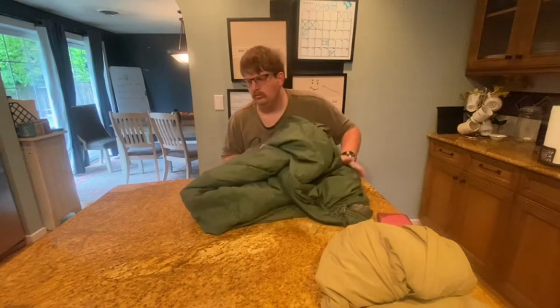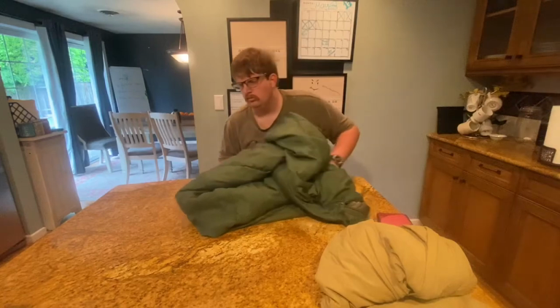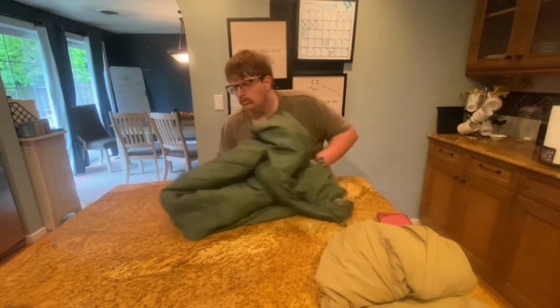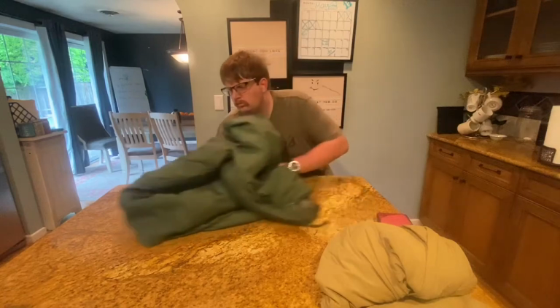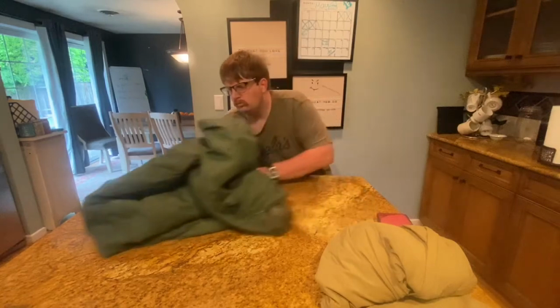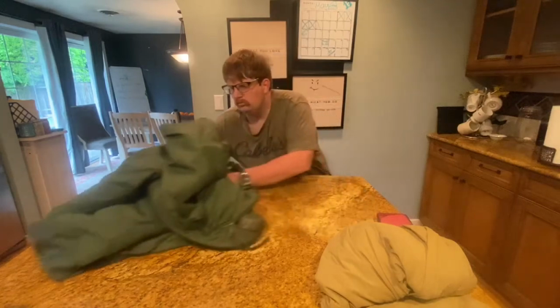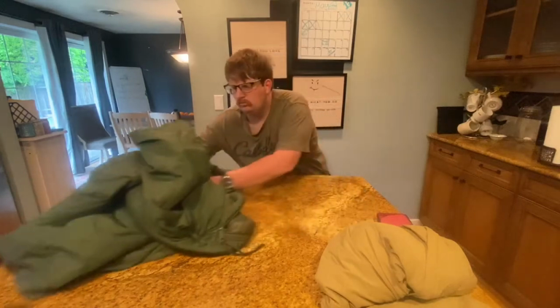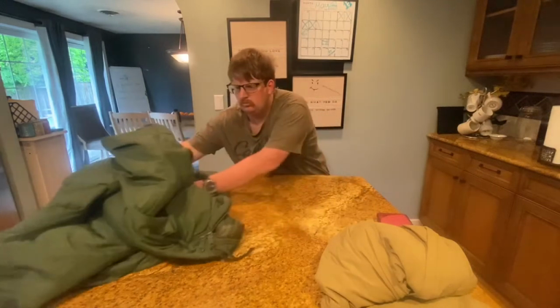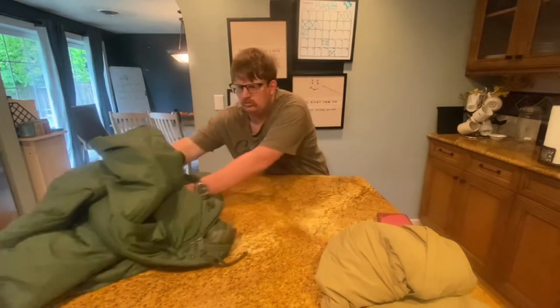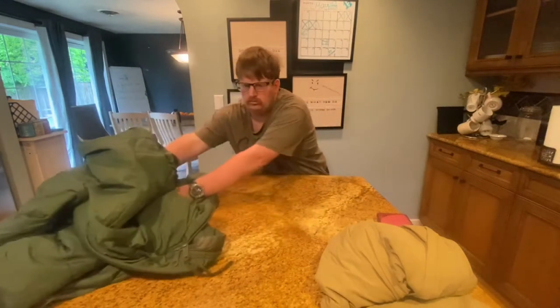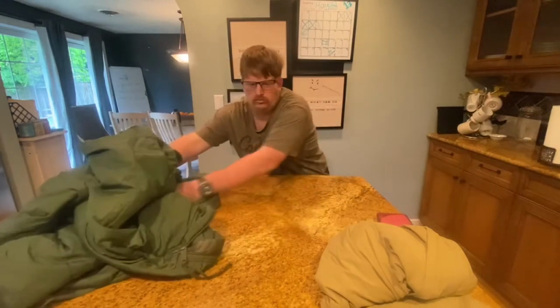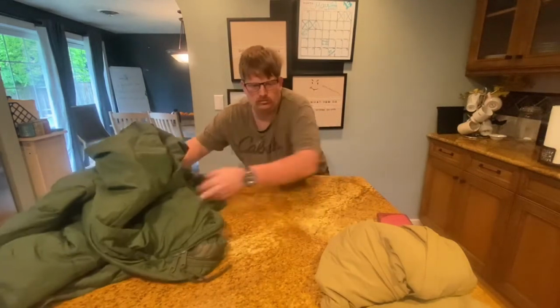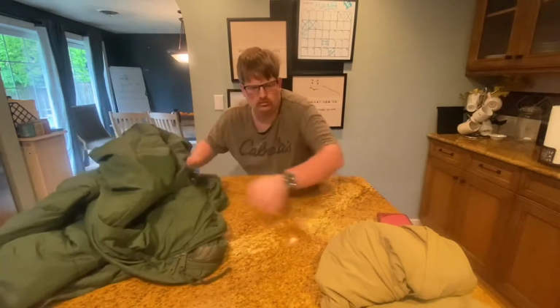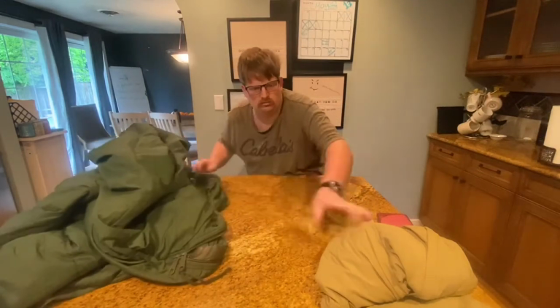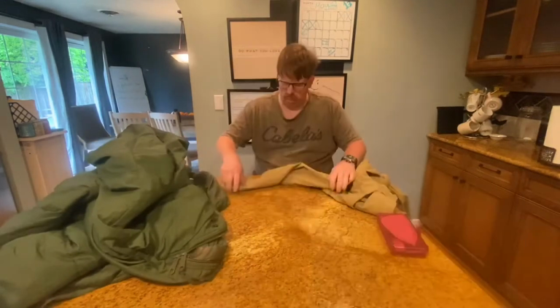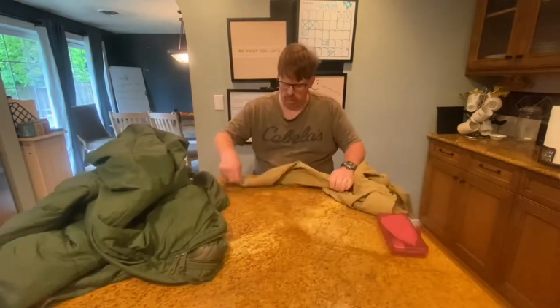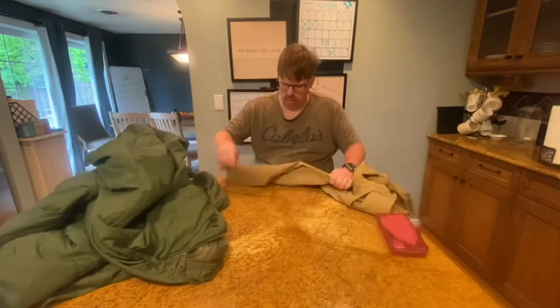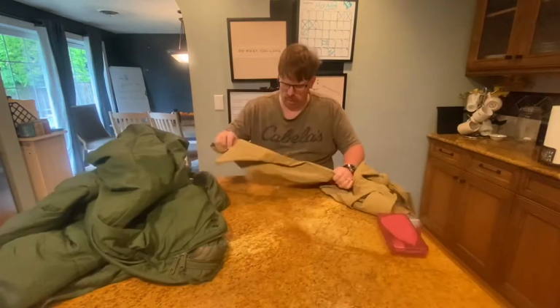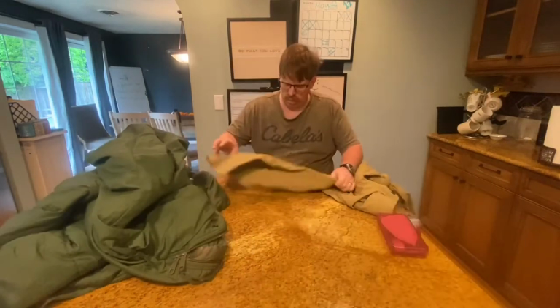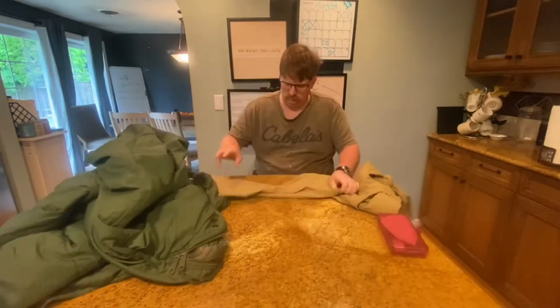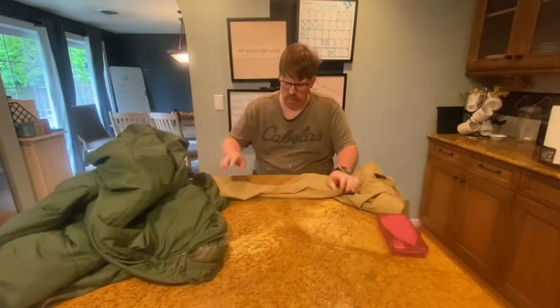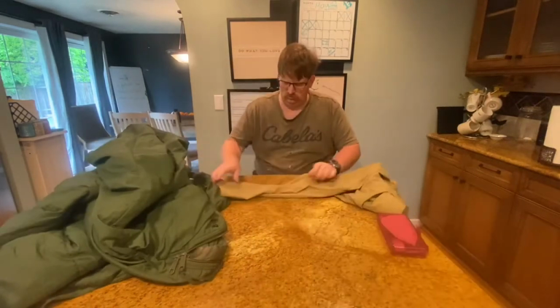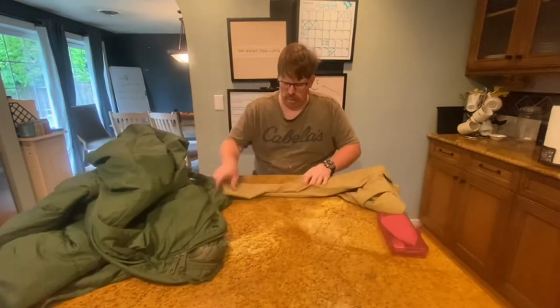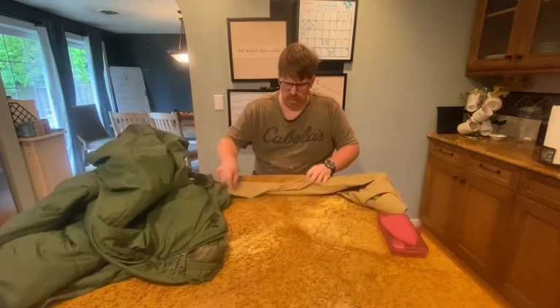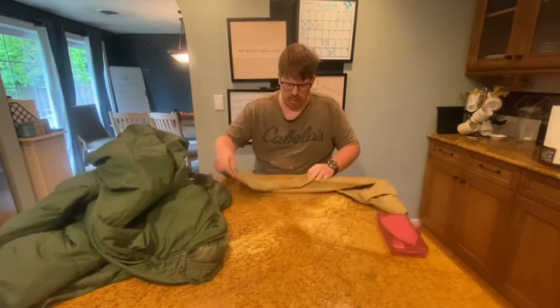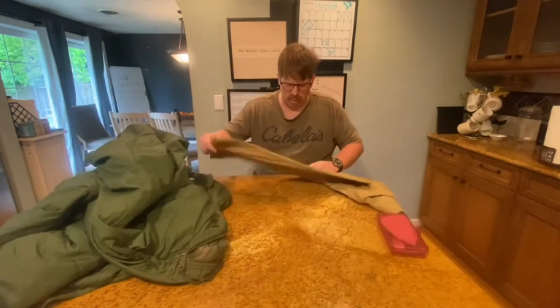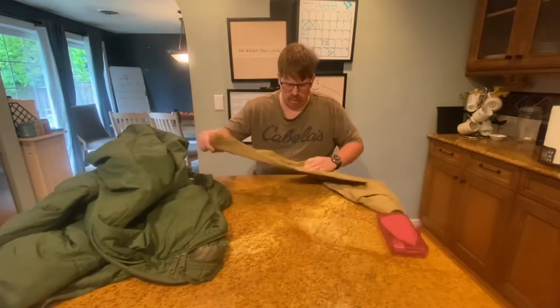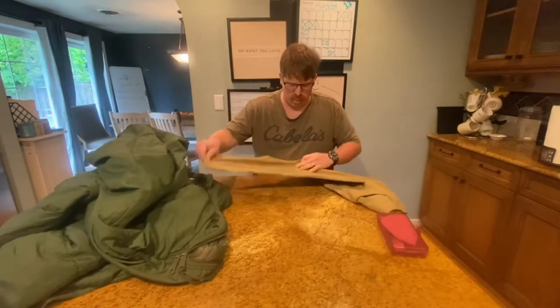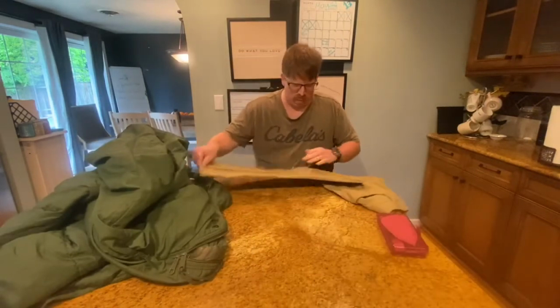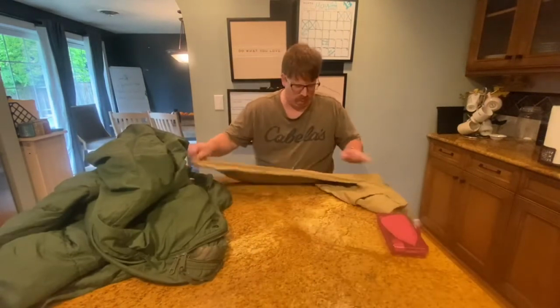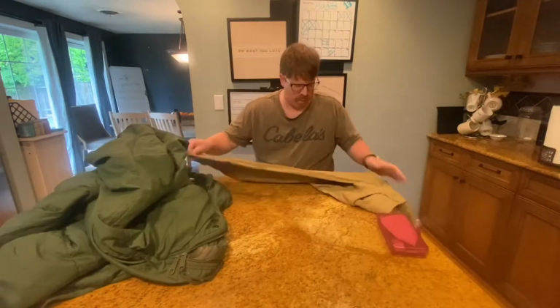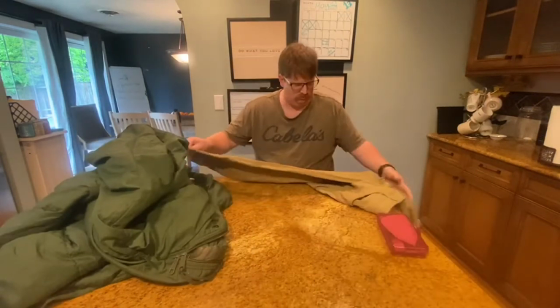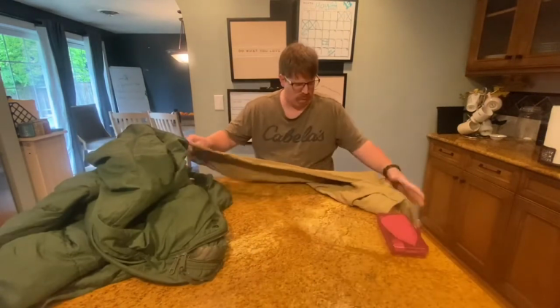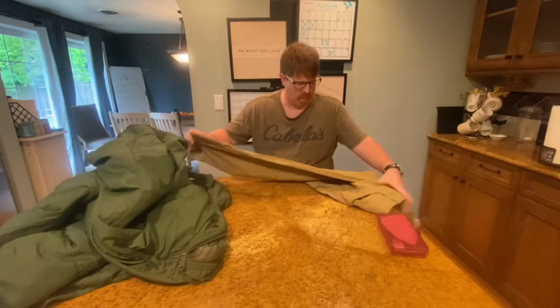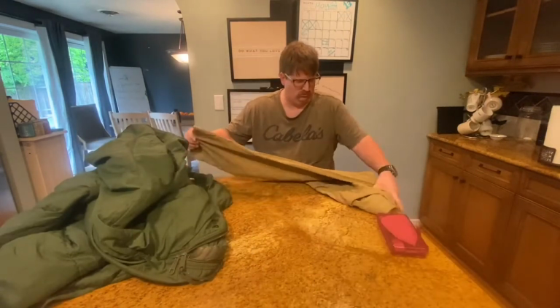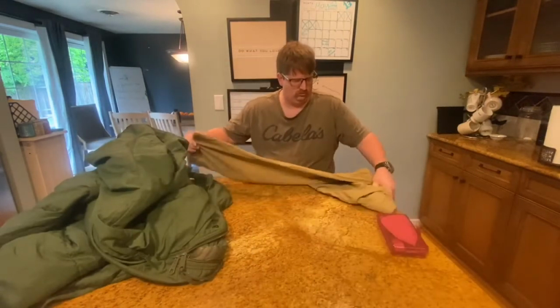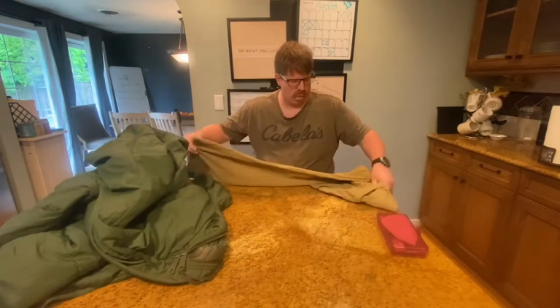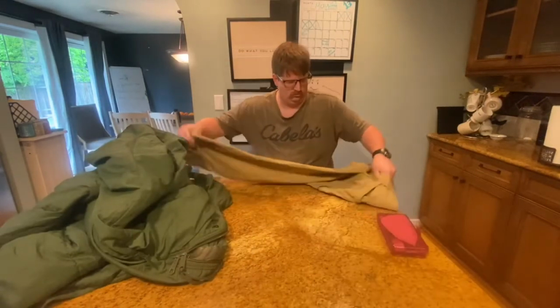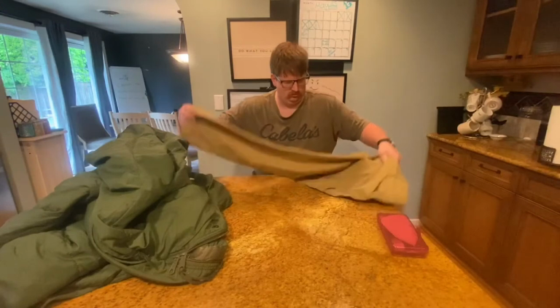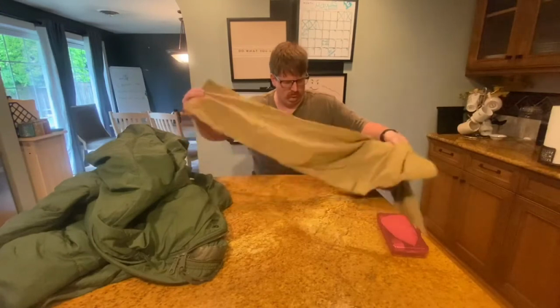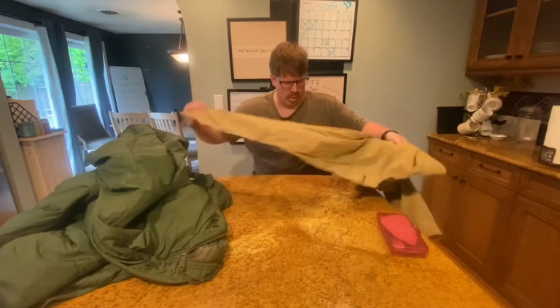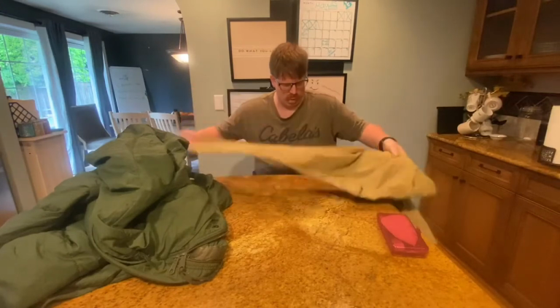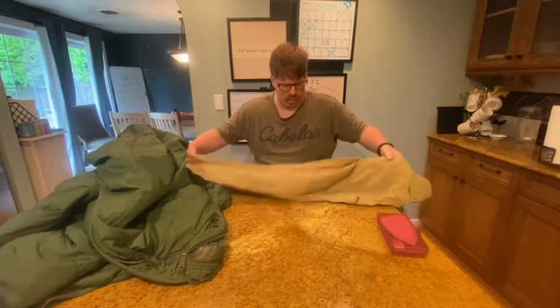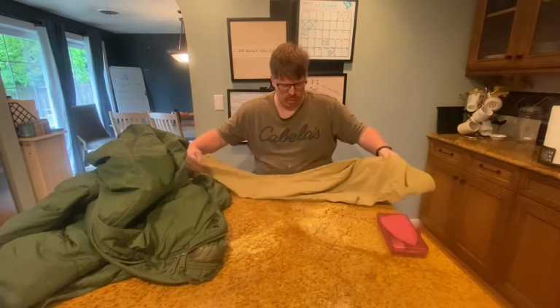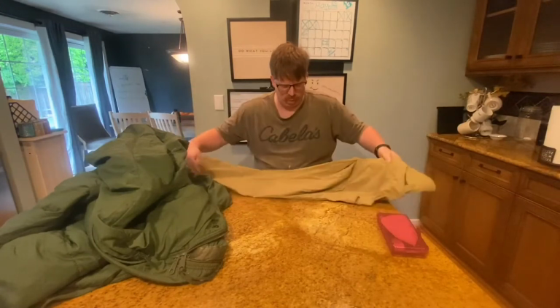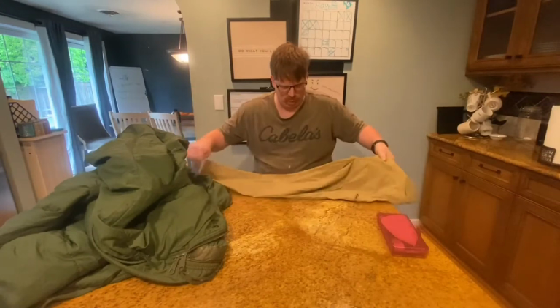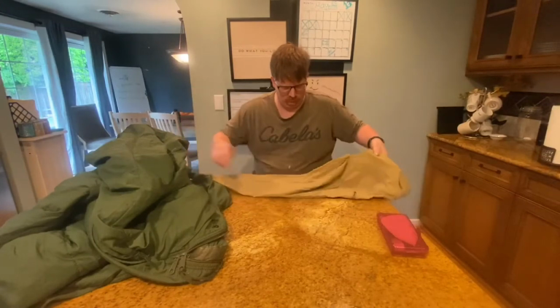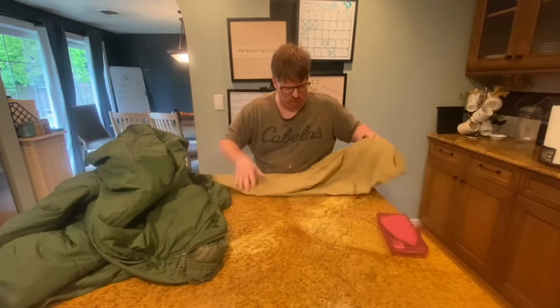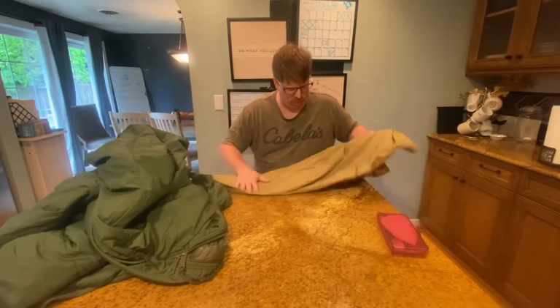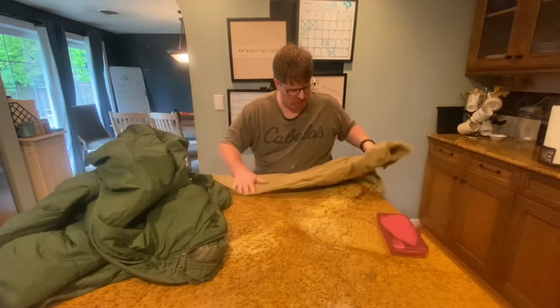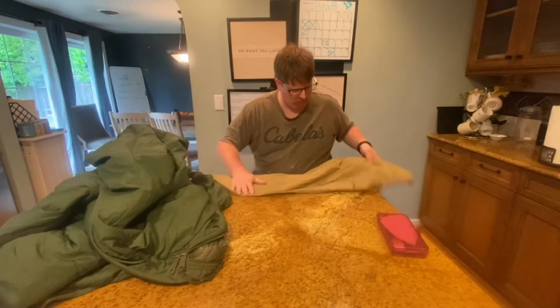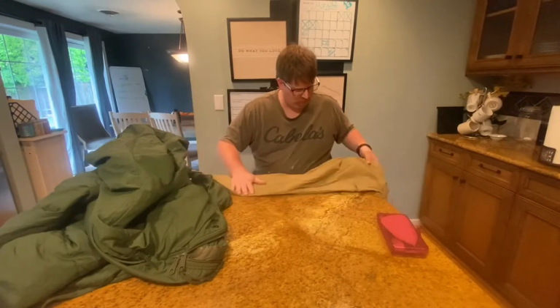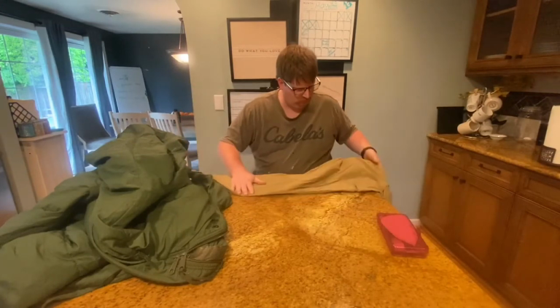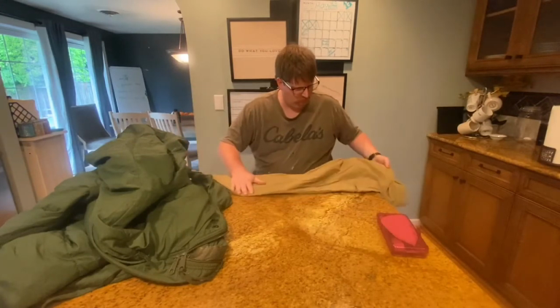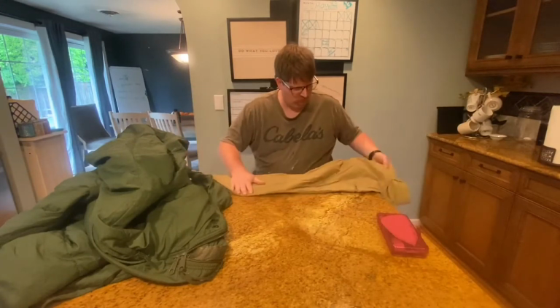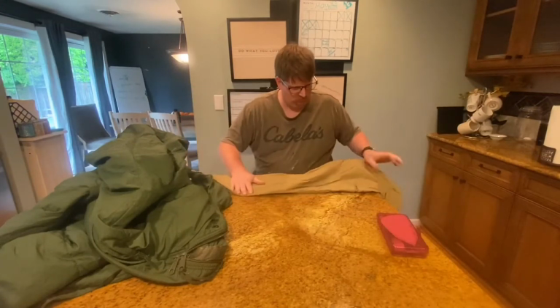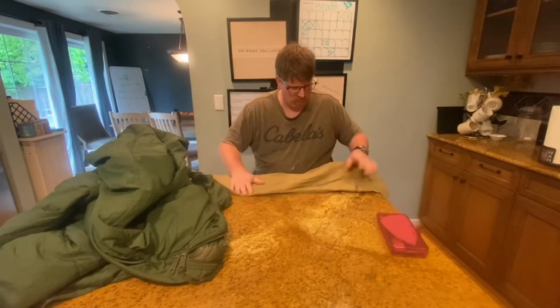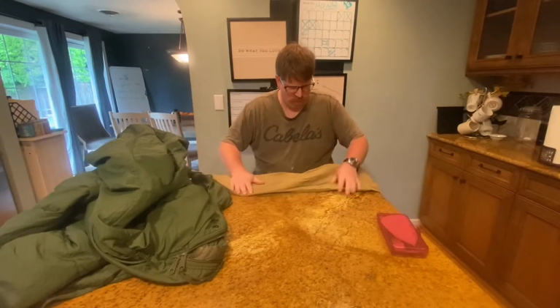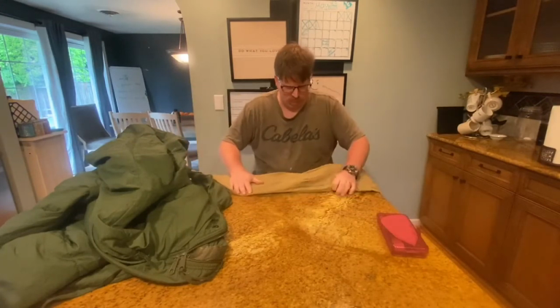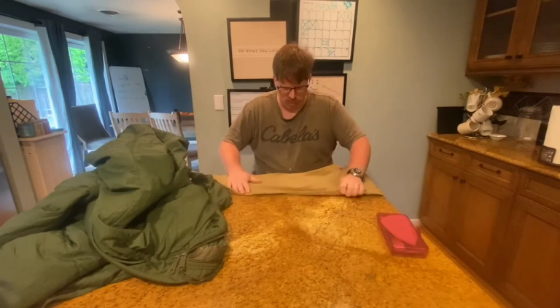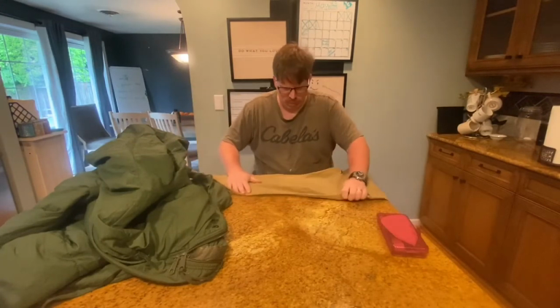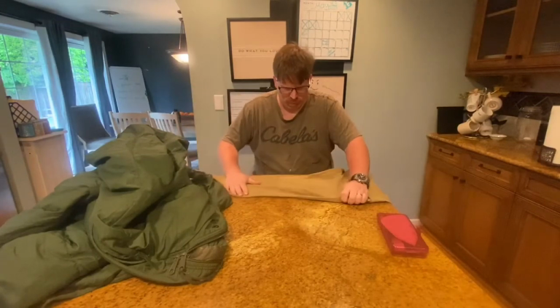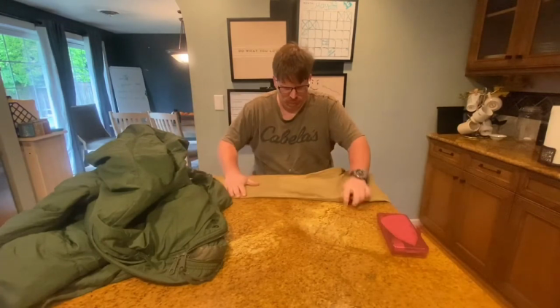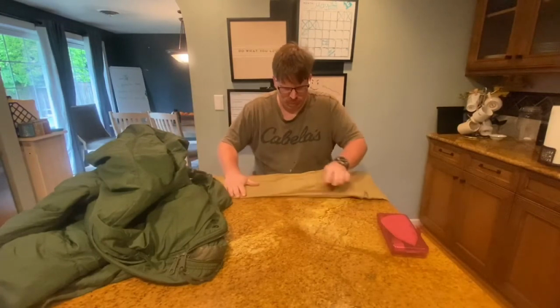I needed a stuff sack for my sleeping bag and thought this old pair of pants would do just fine, so I measured them out and cut the leg off.